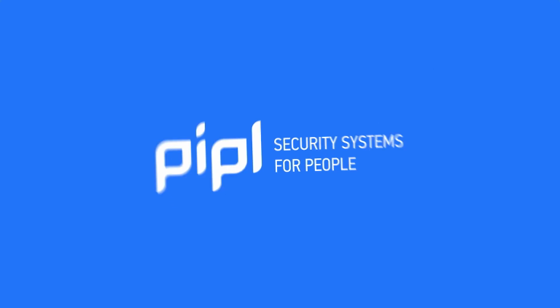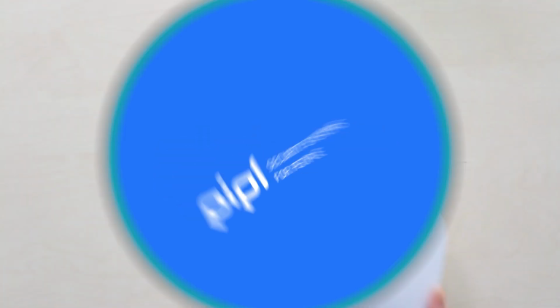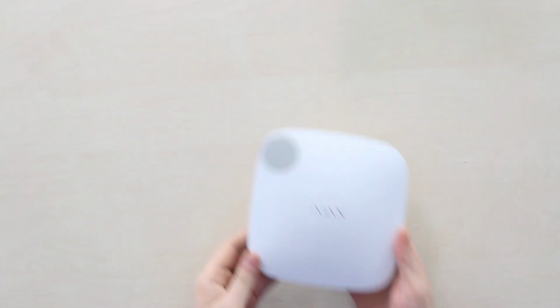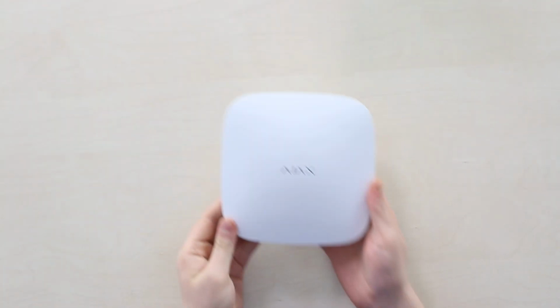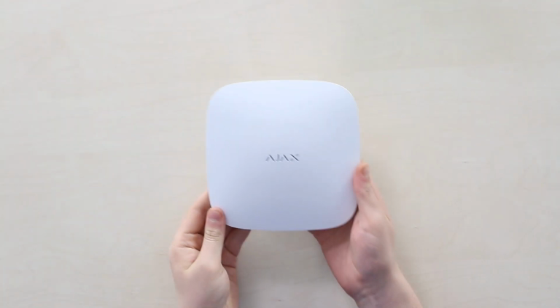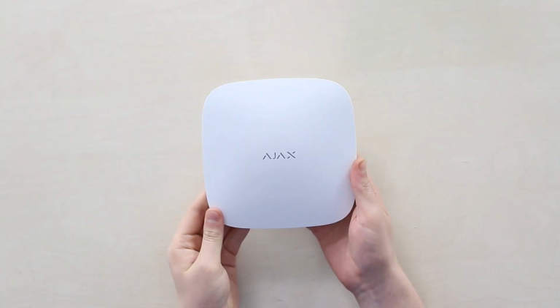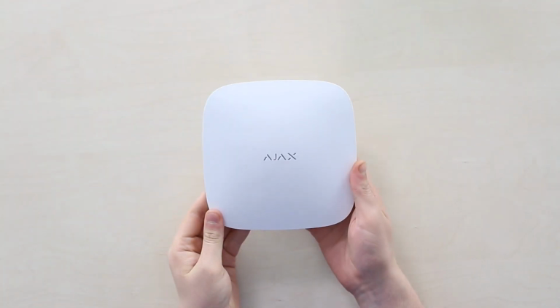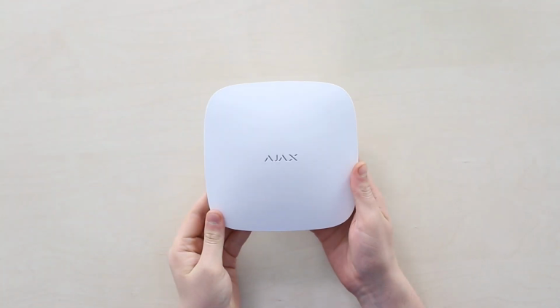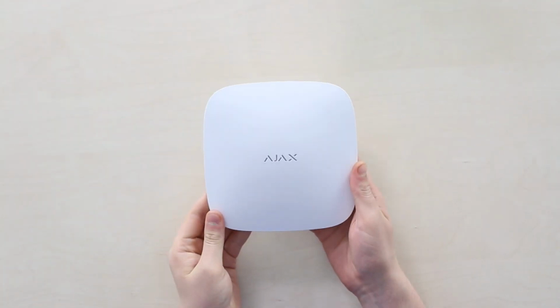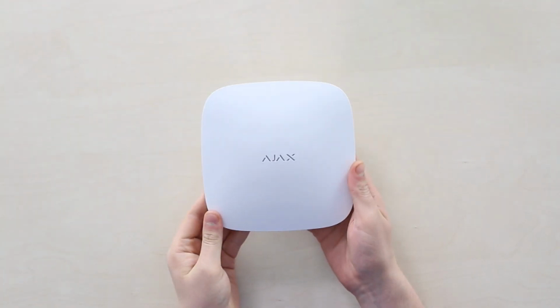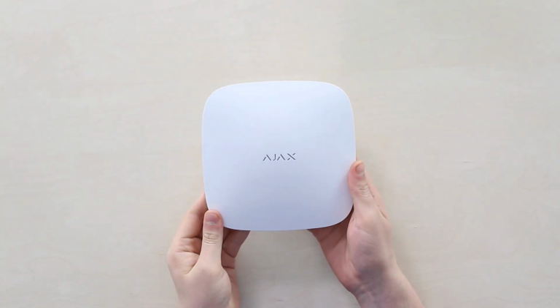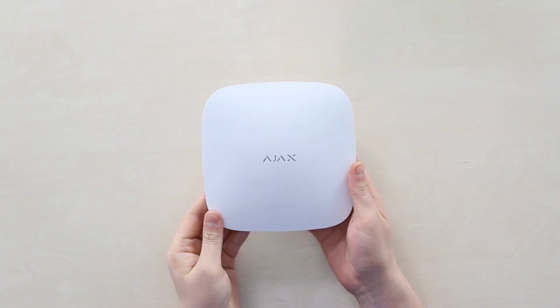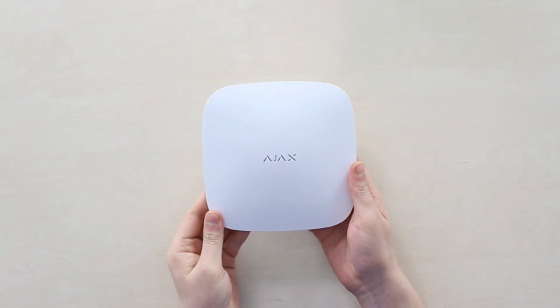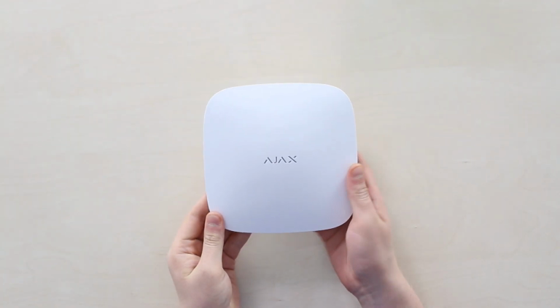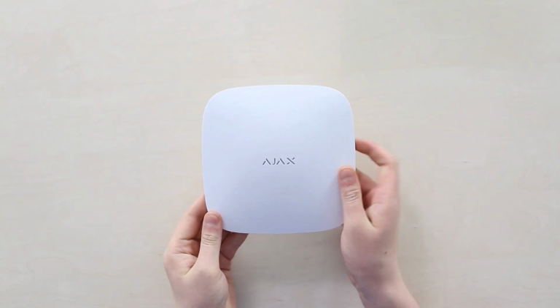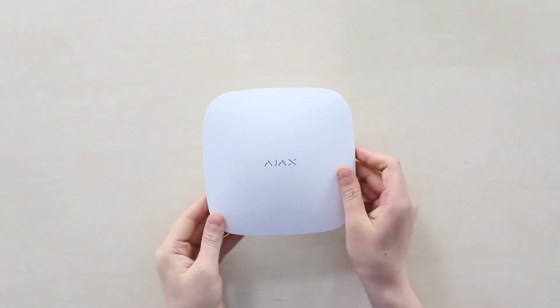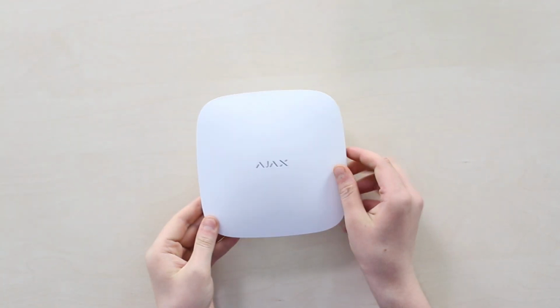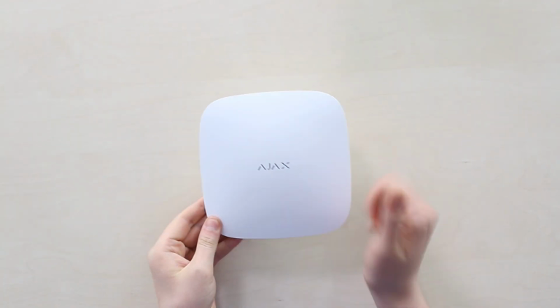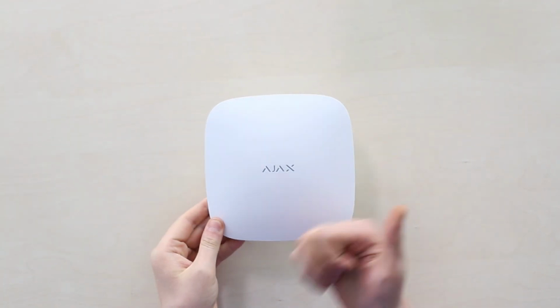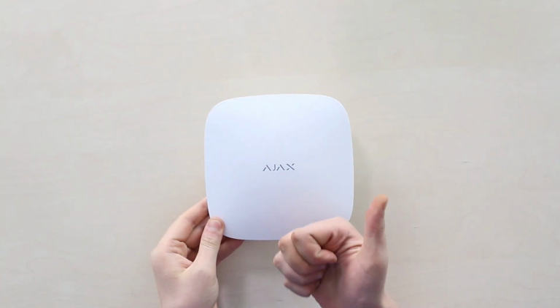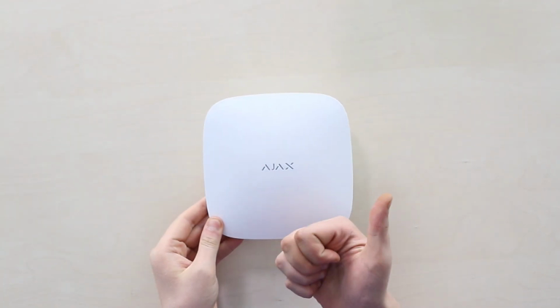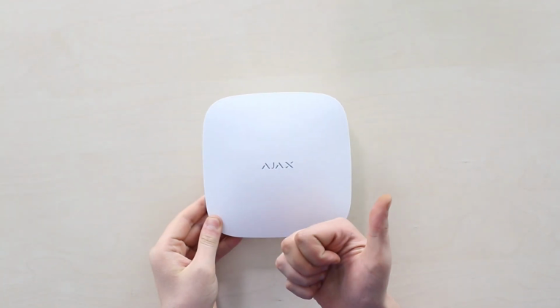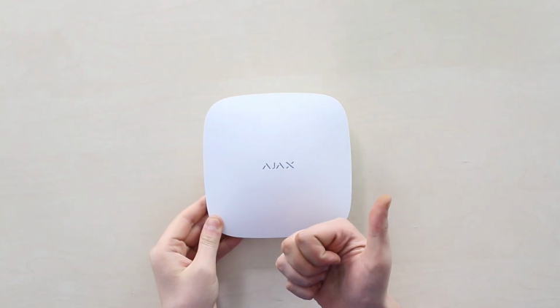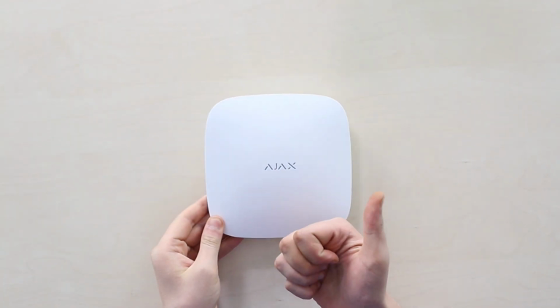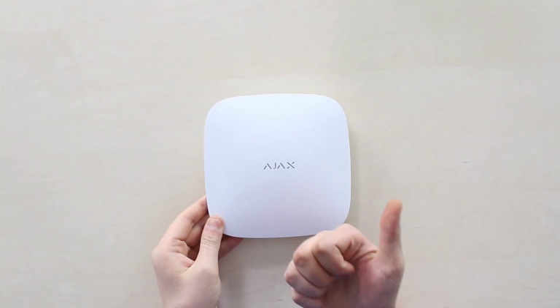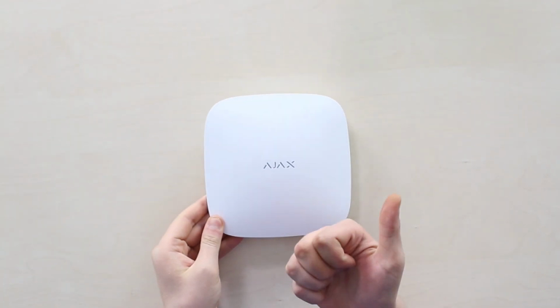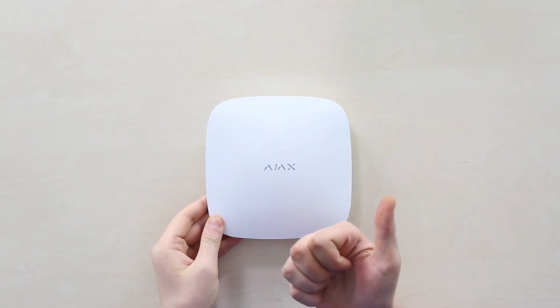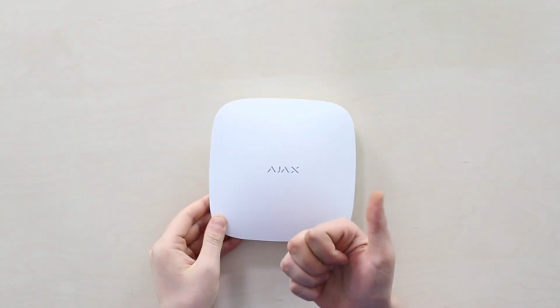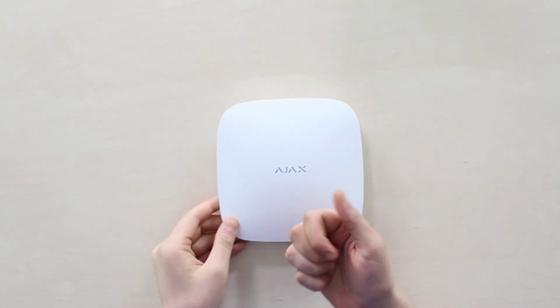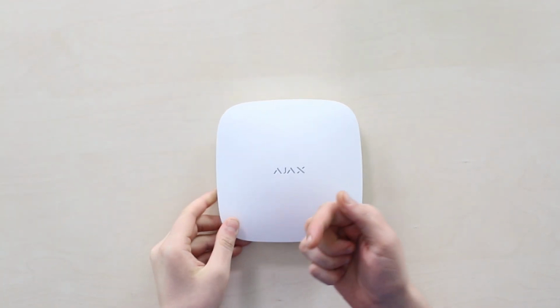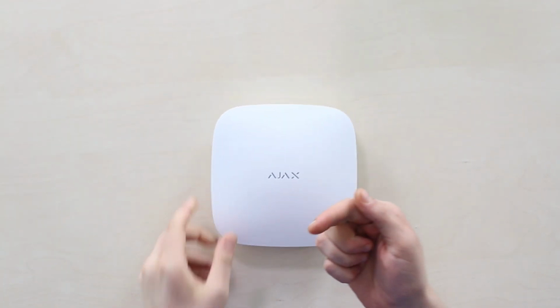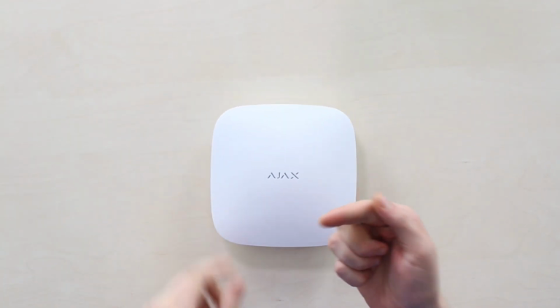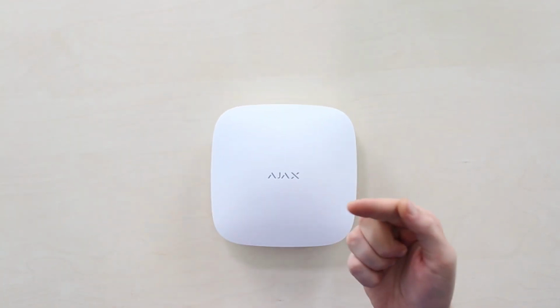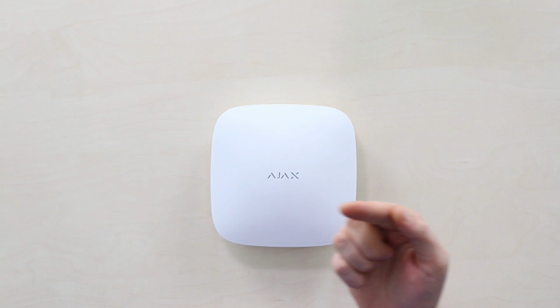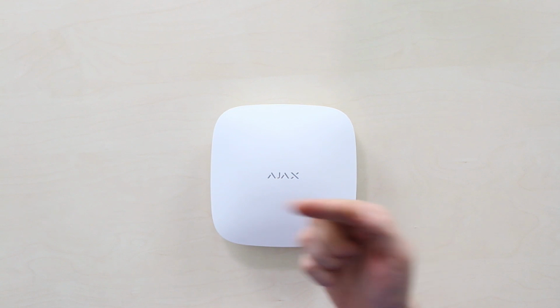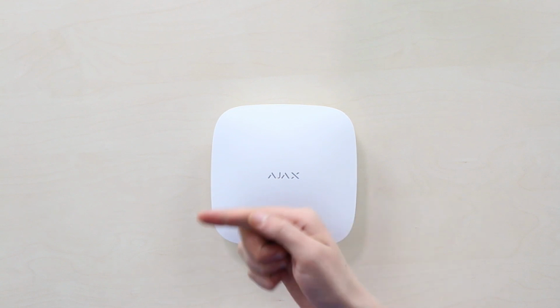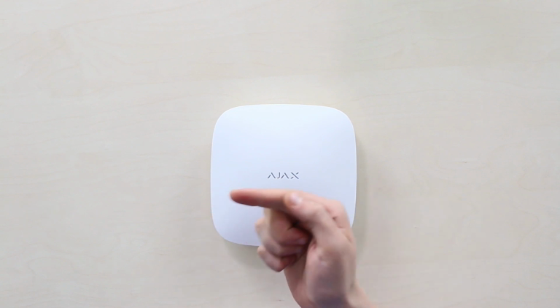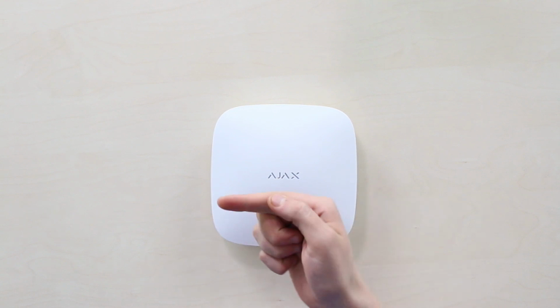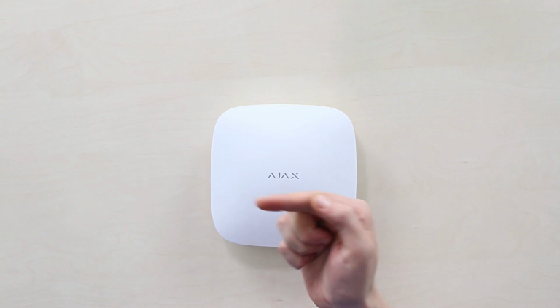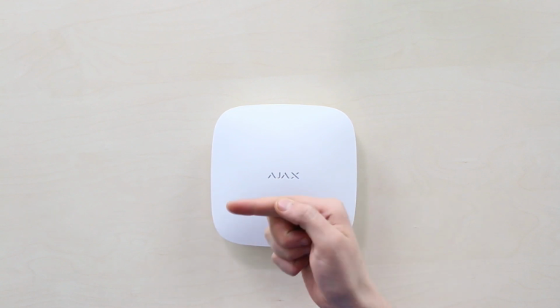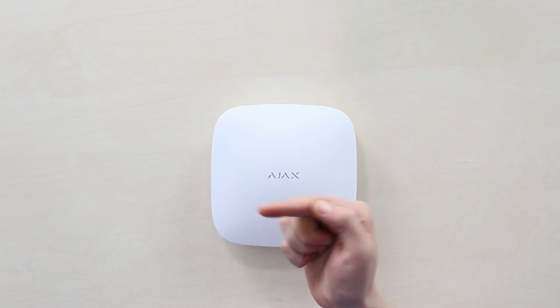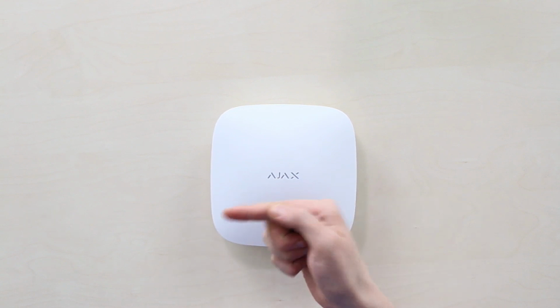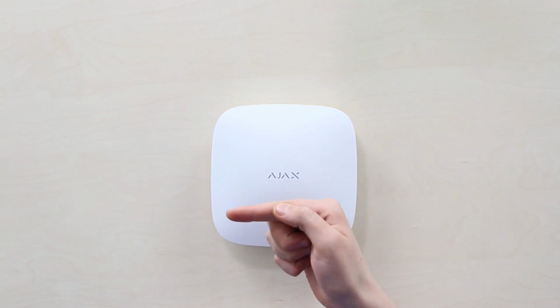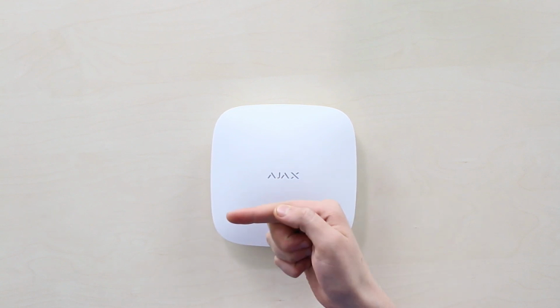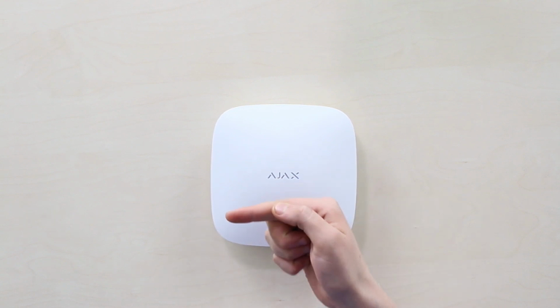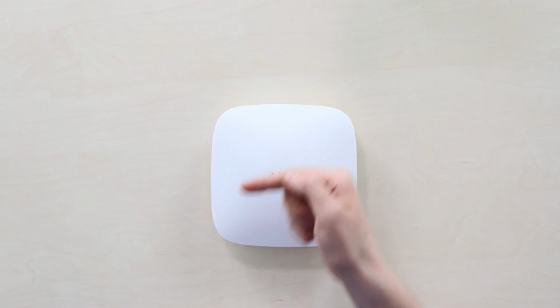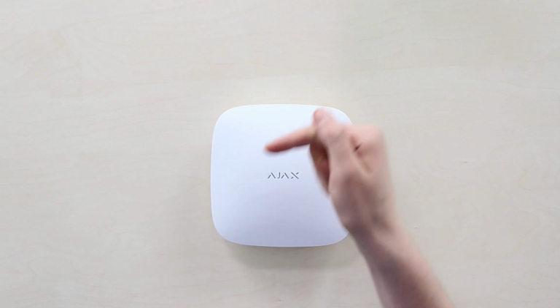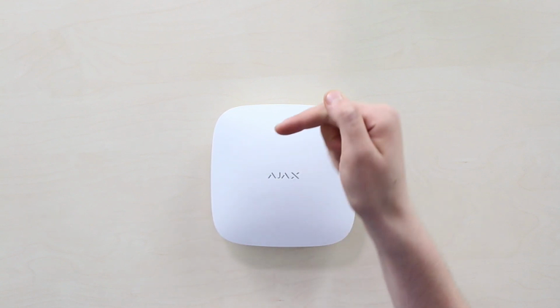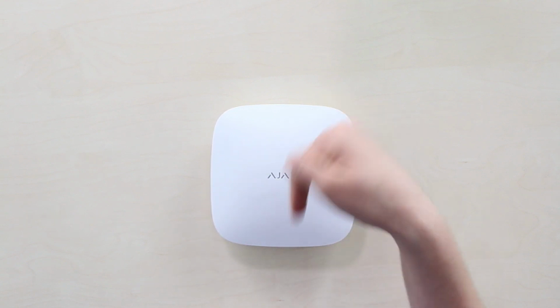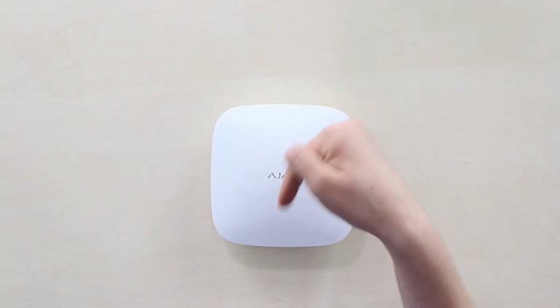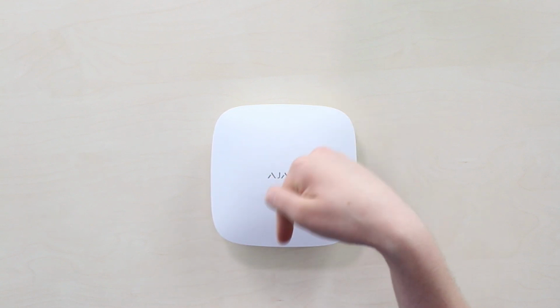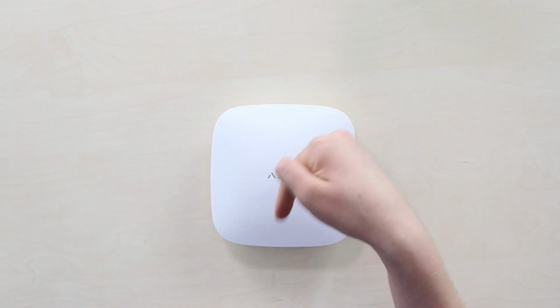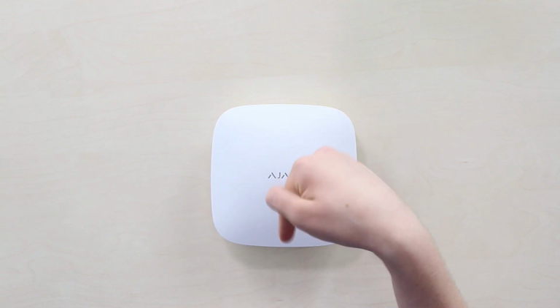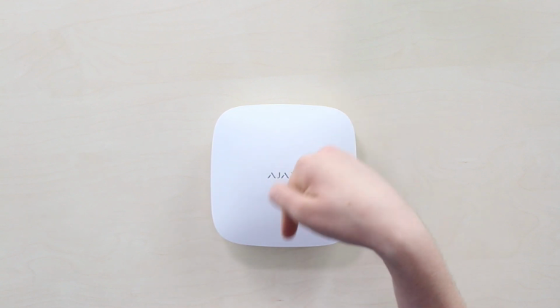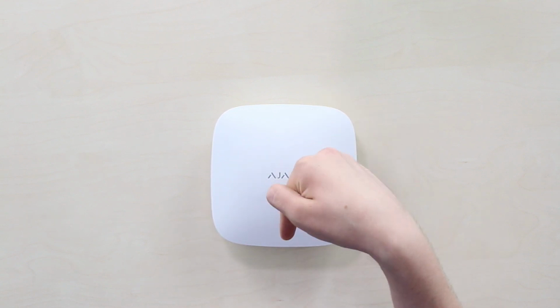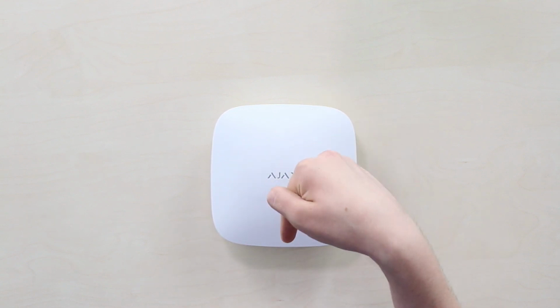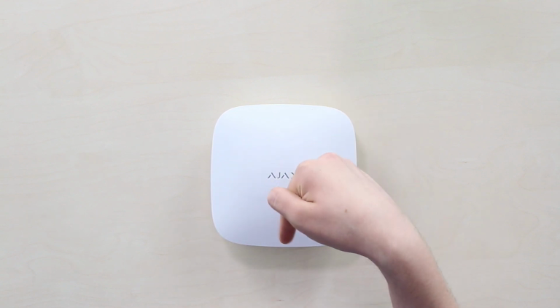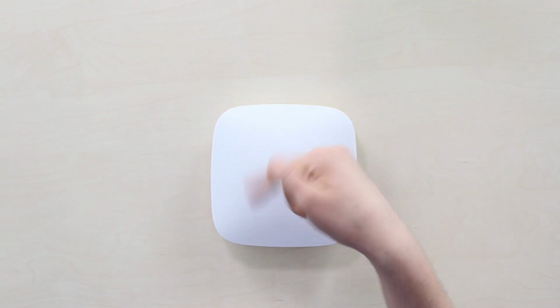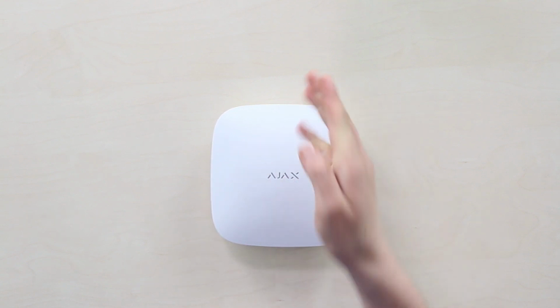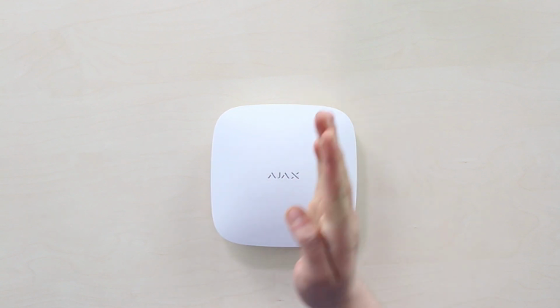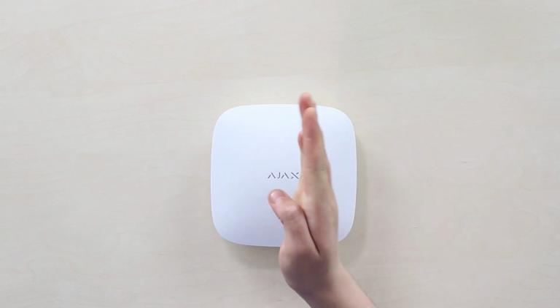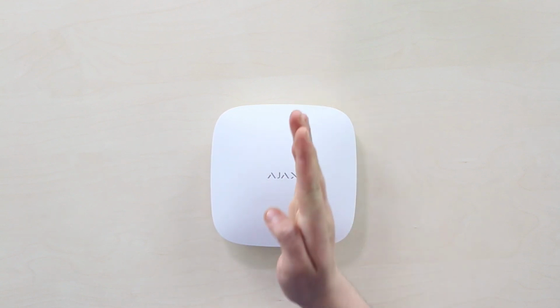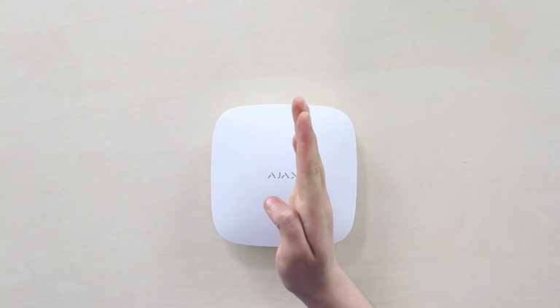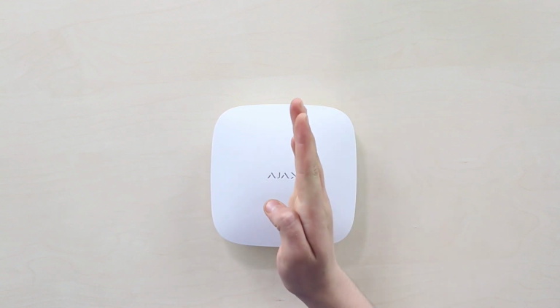Like this Ajax Hub 2 Plus from Ajax Systems. Get it on the PeopleSystems store following that link or the one in the description. Thank you for watching.